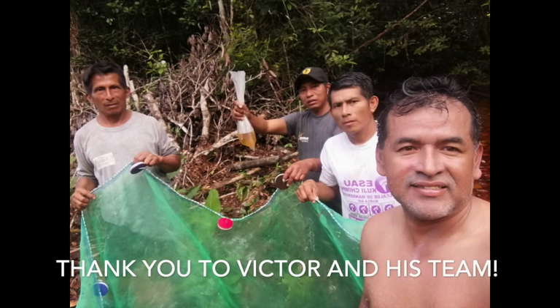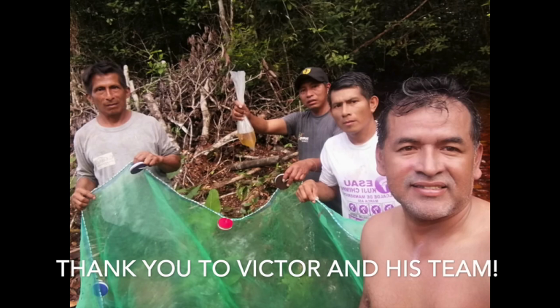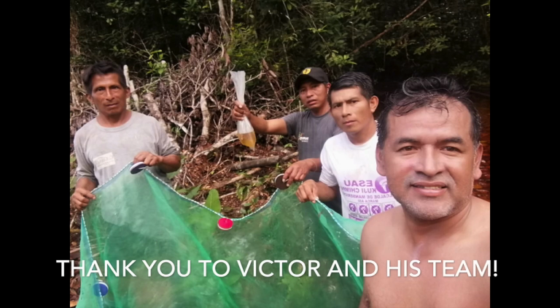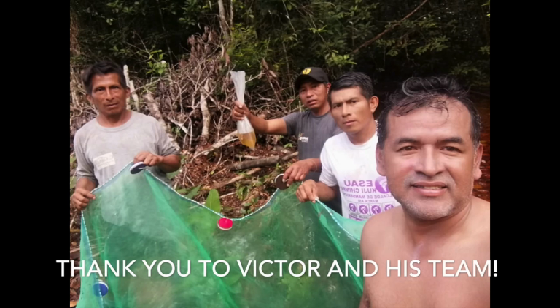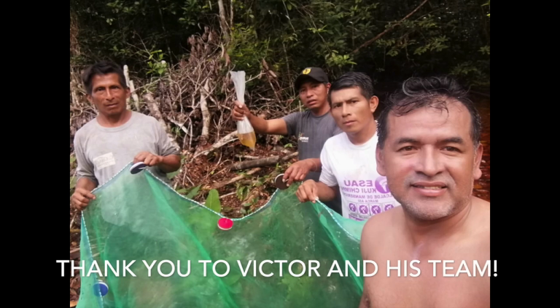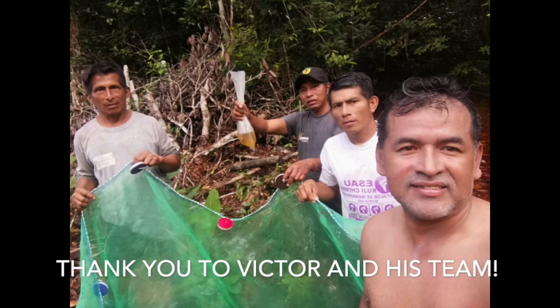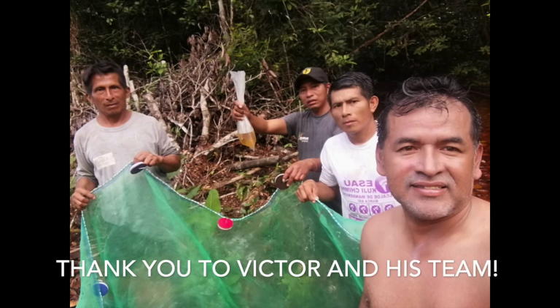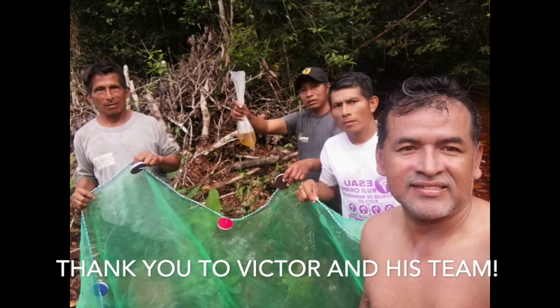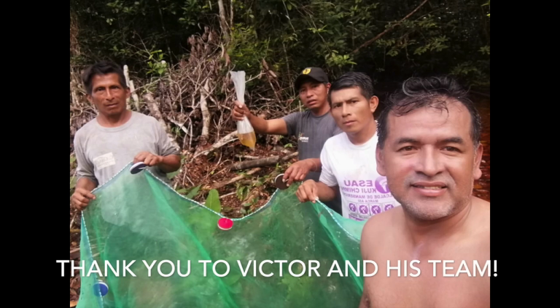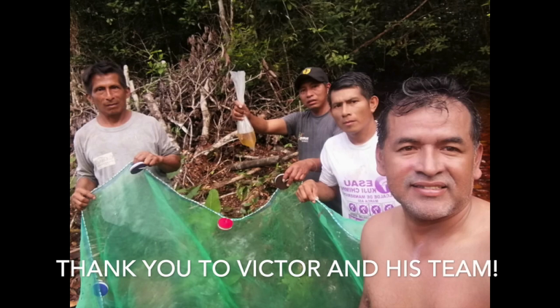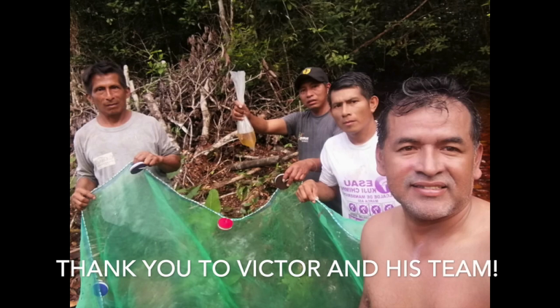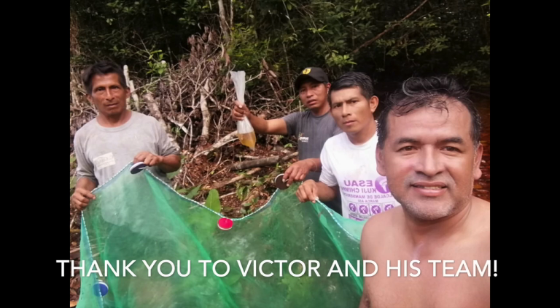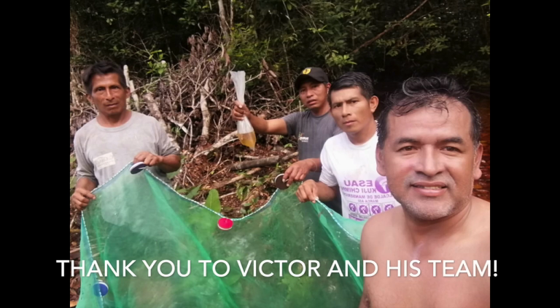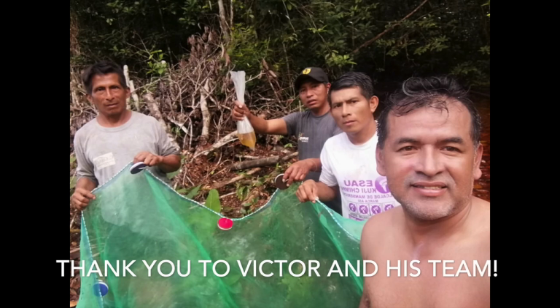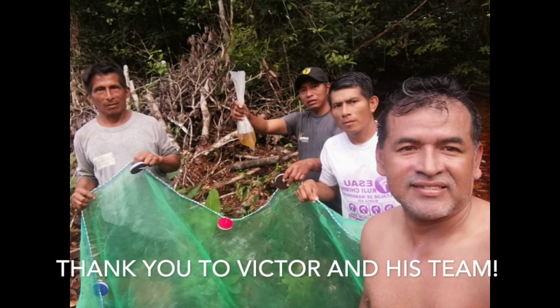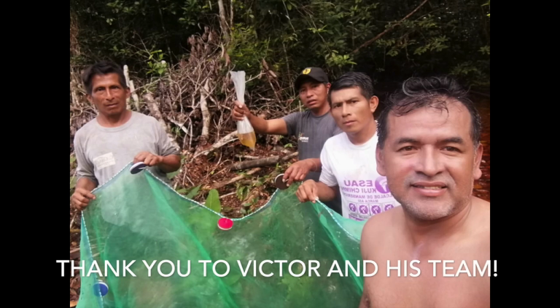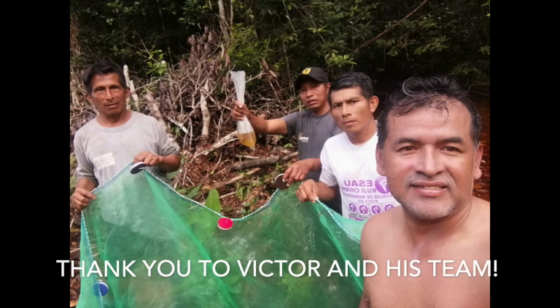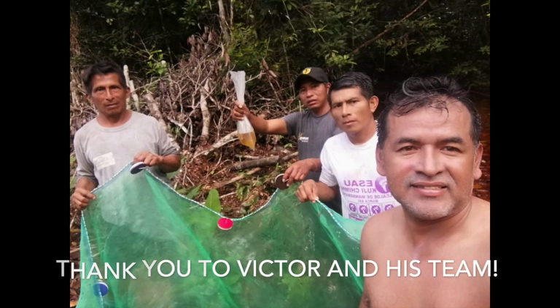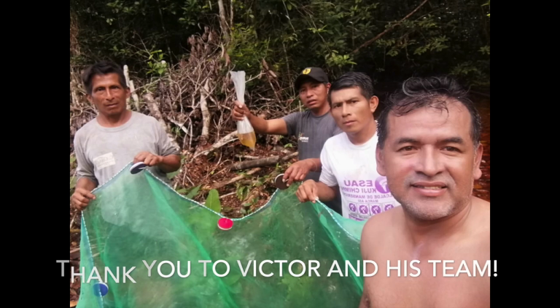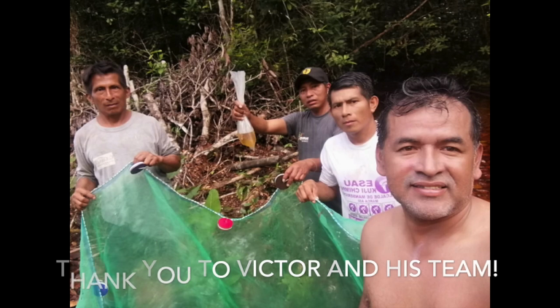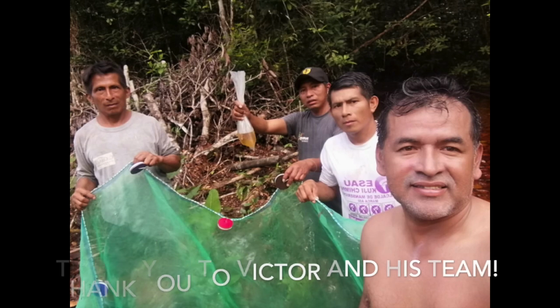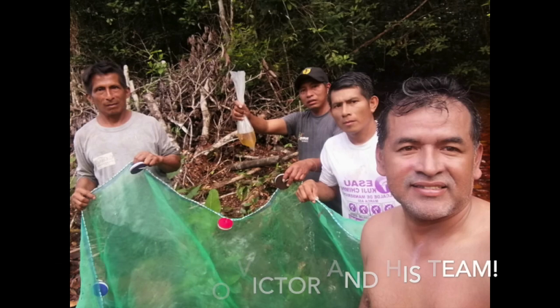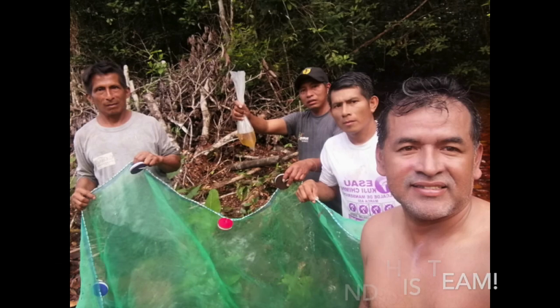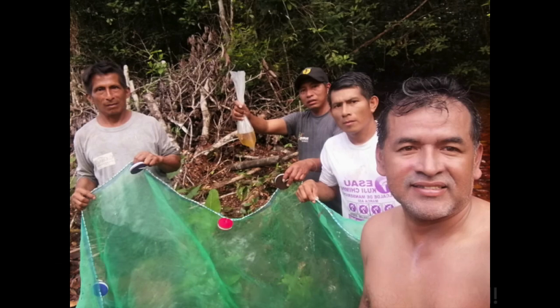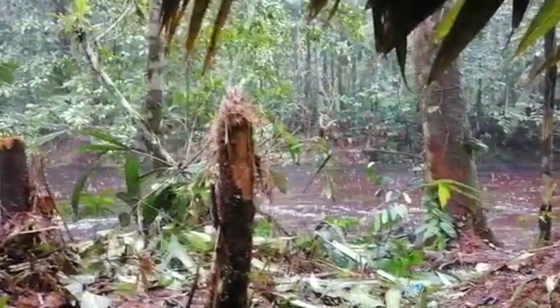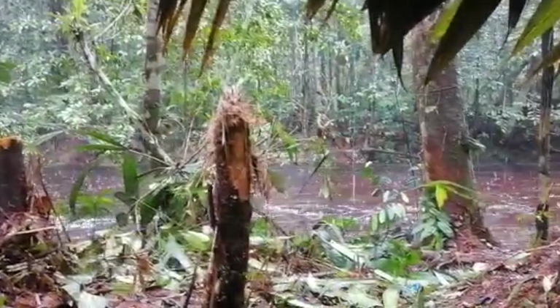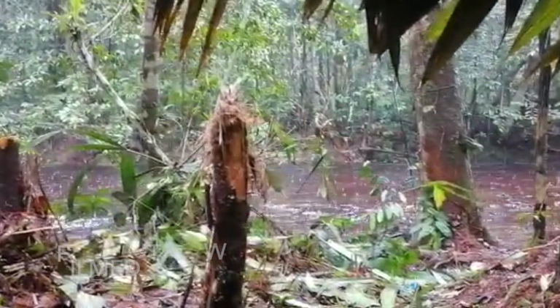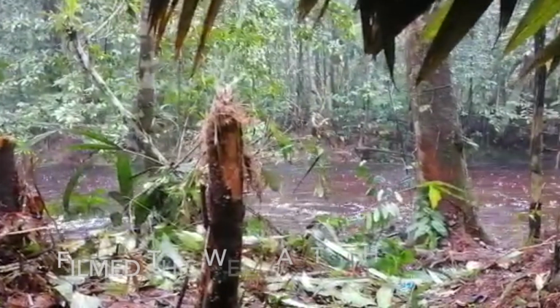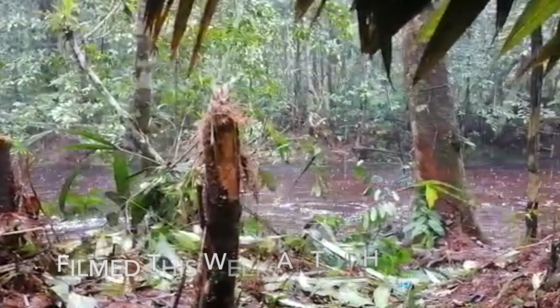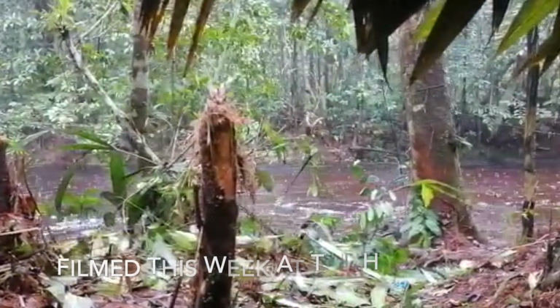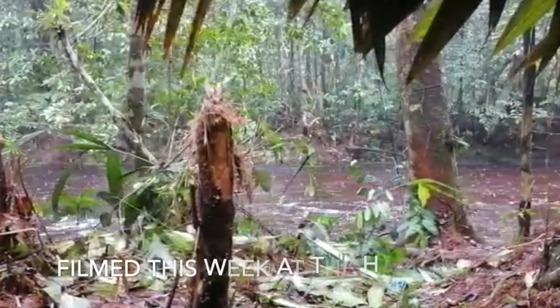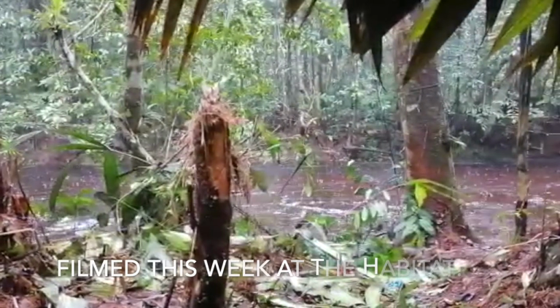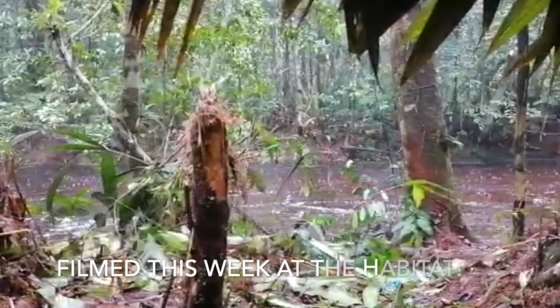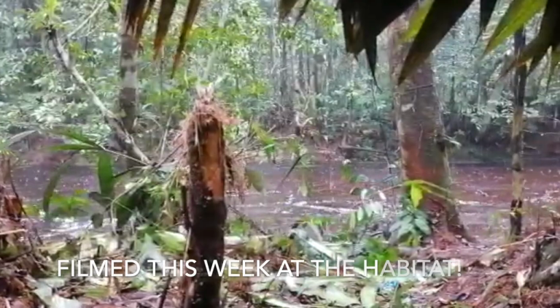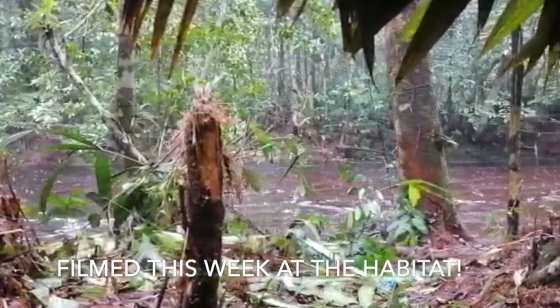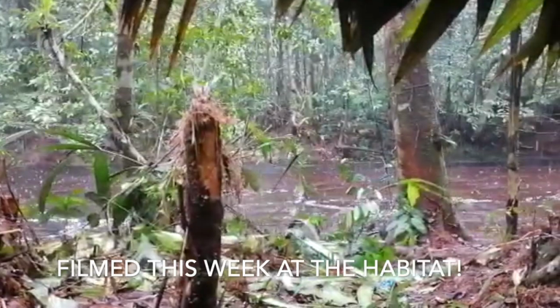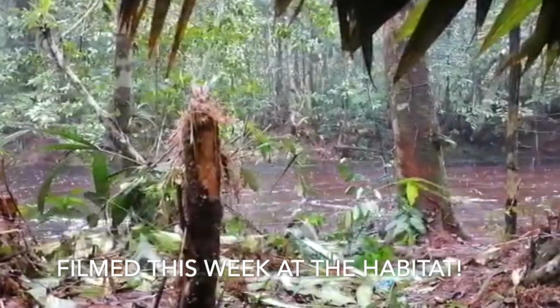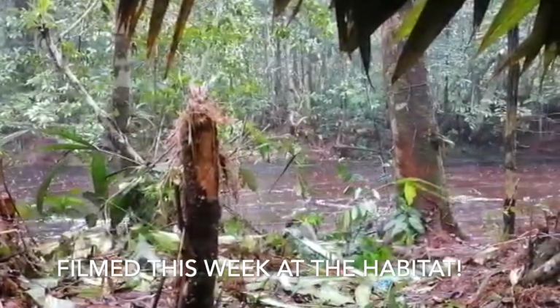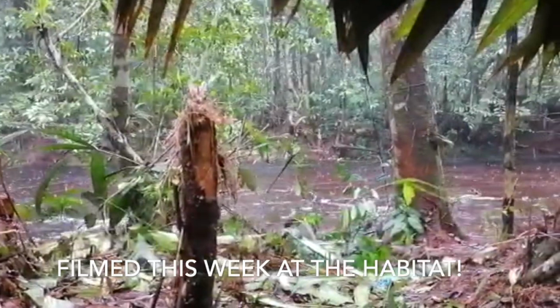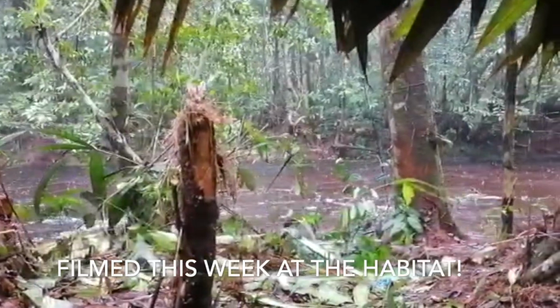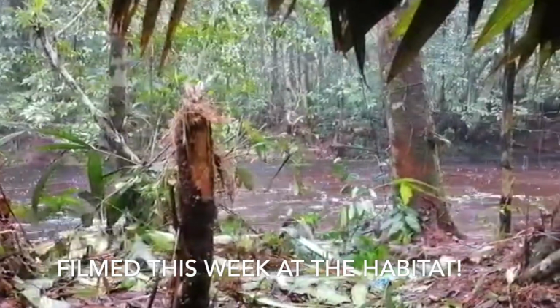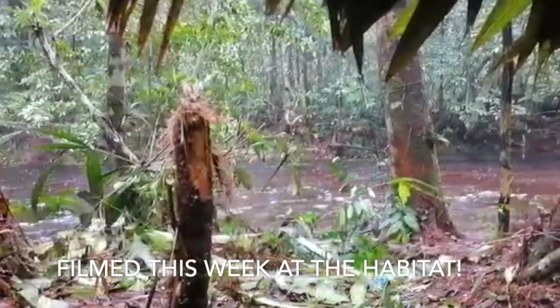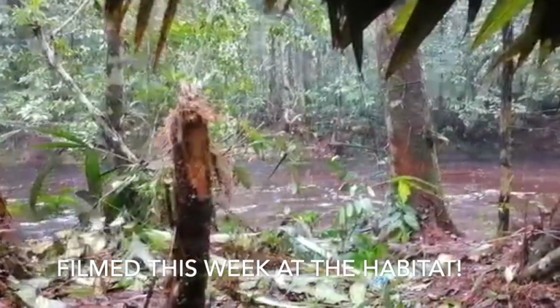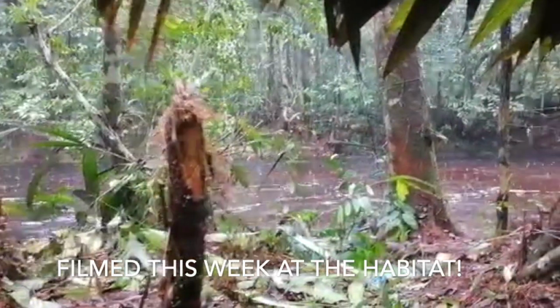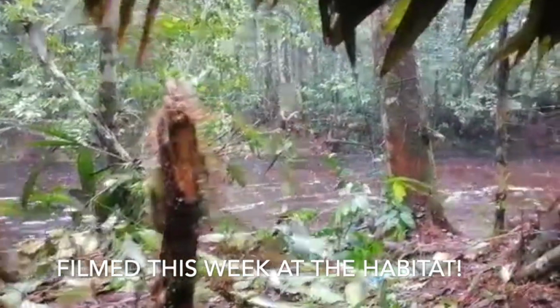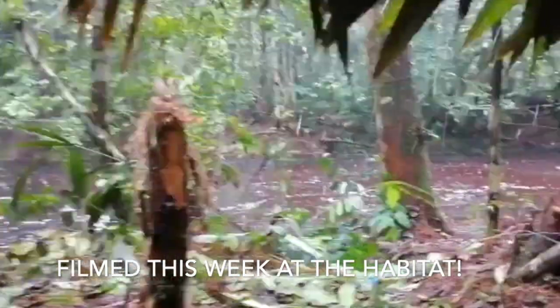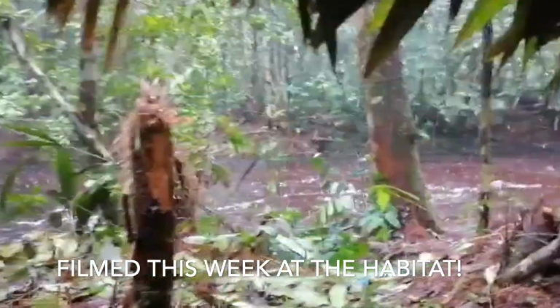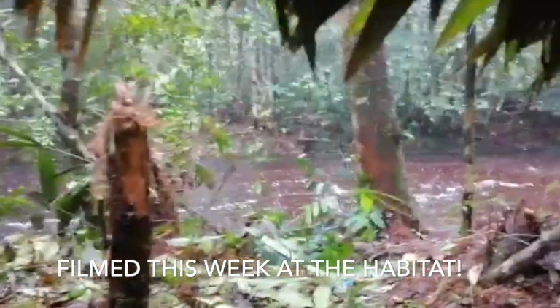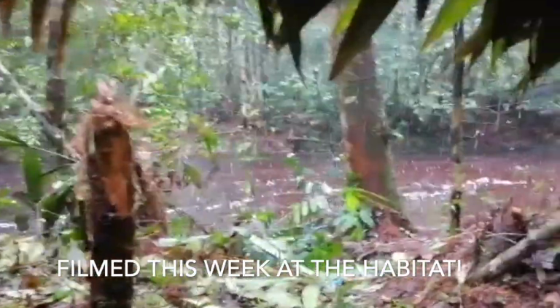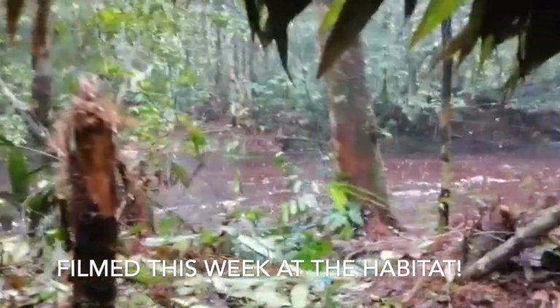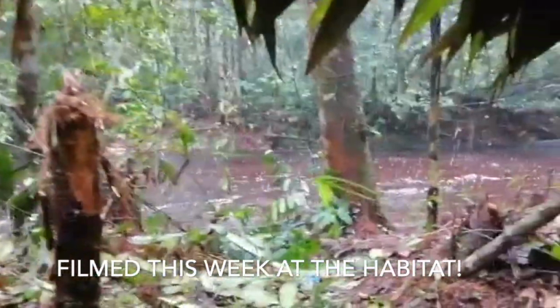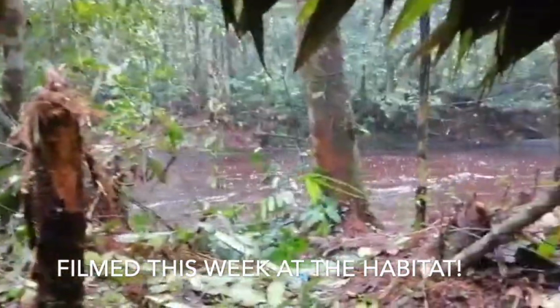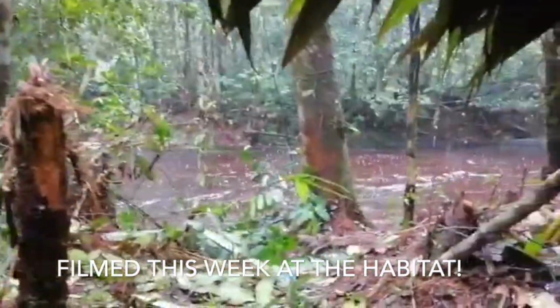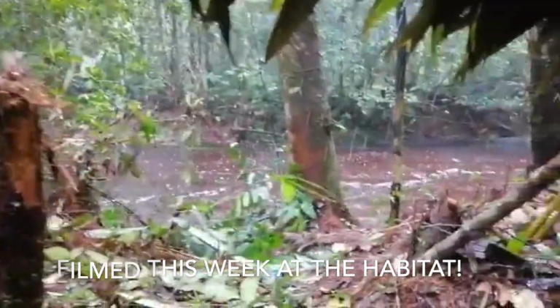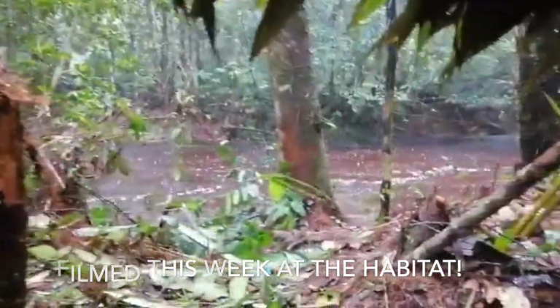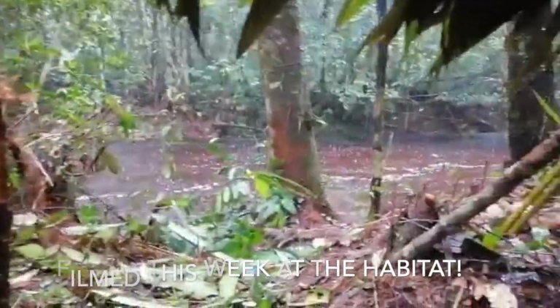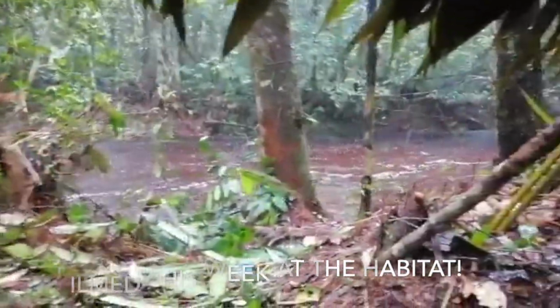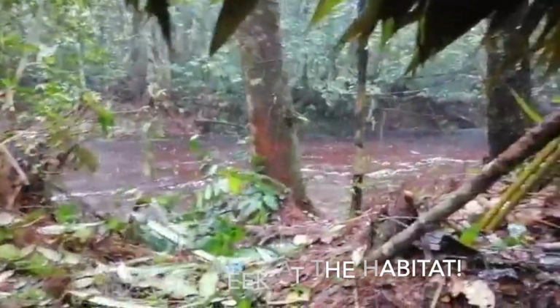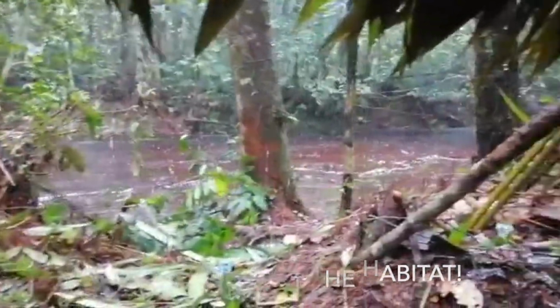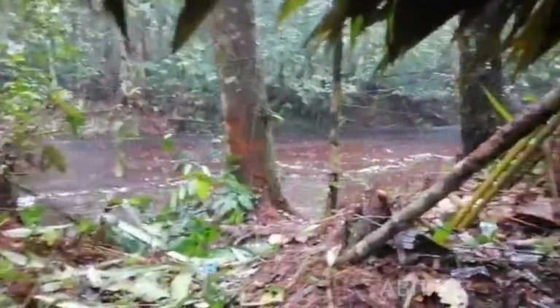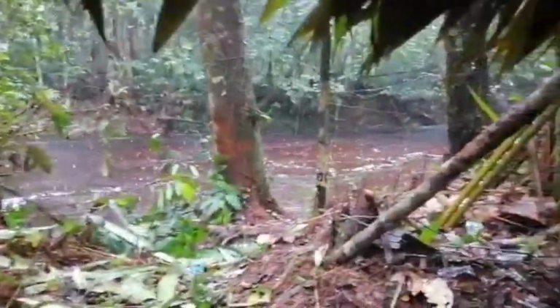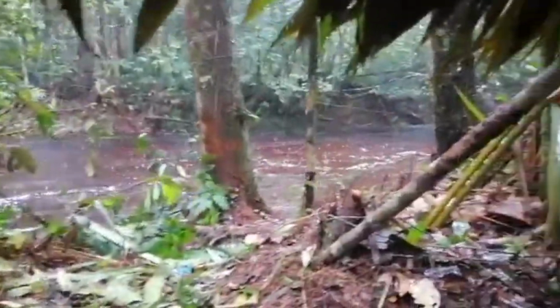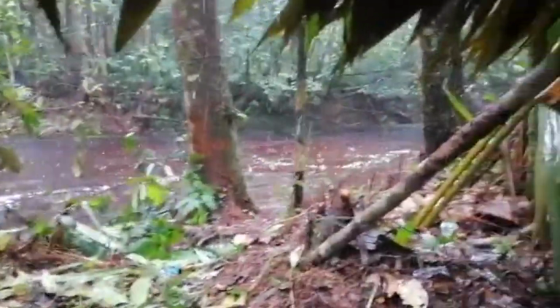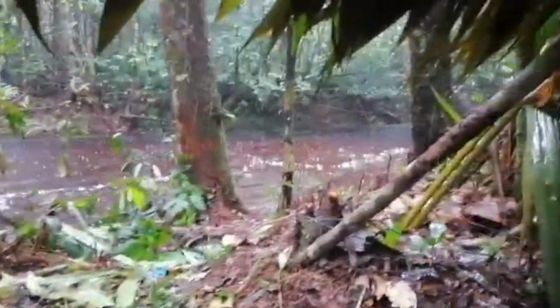Muchas gracias a Victor Alván y su equipo por el video y las fotos del habitat filmadas esta semana.